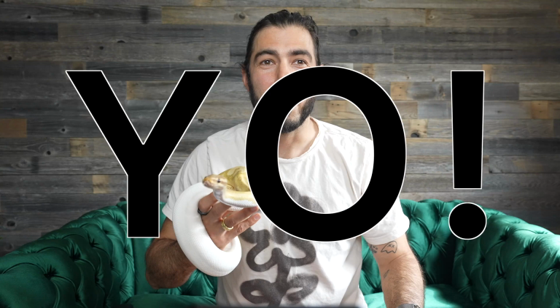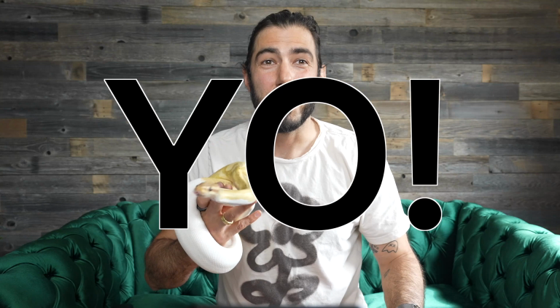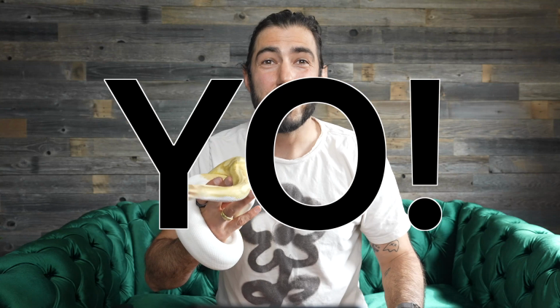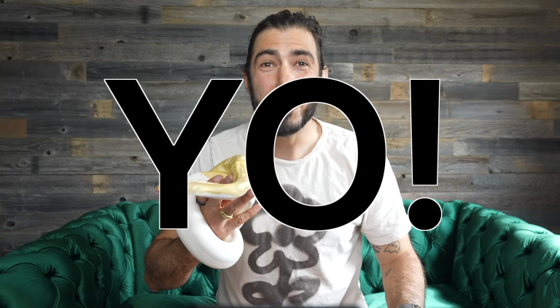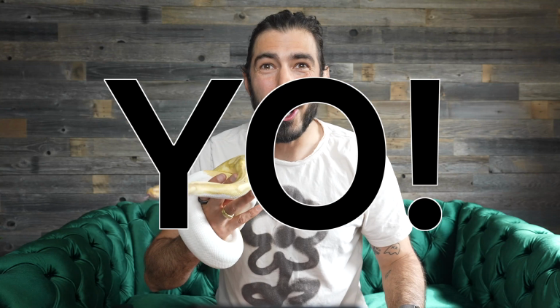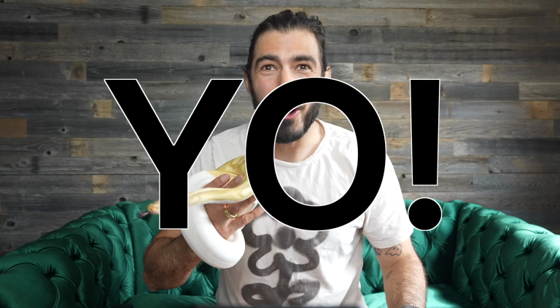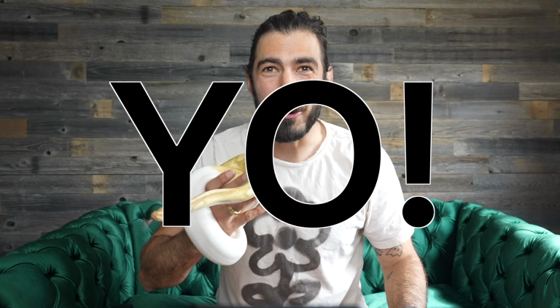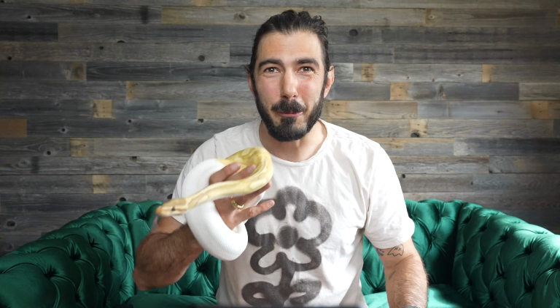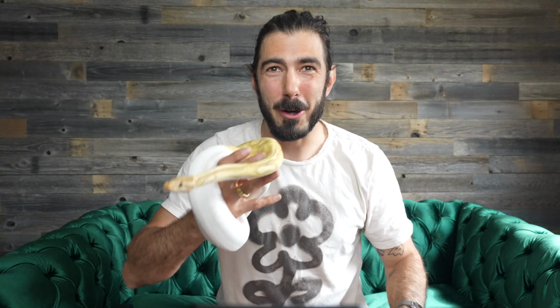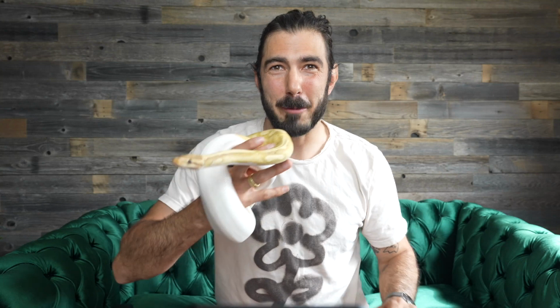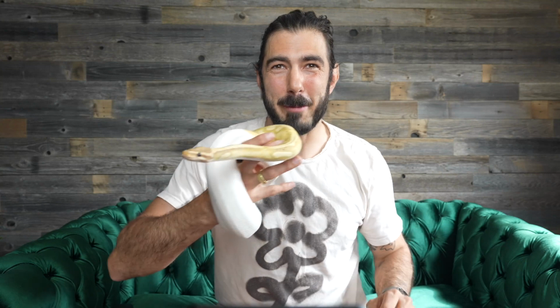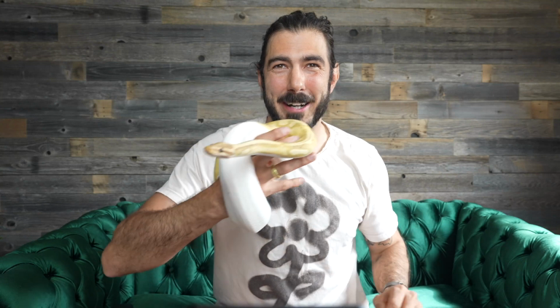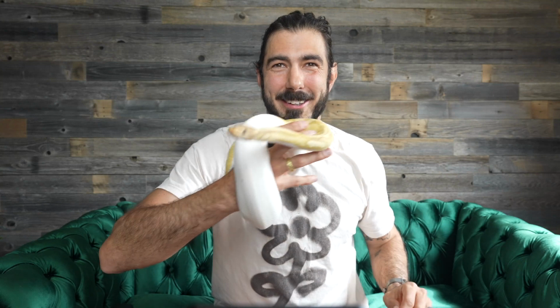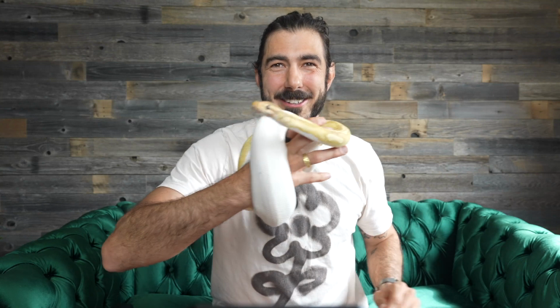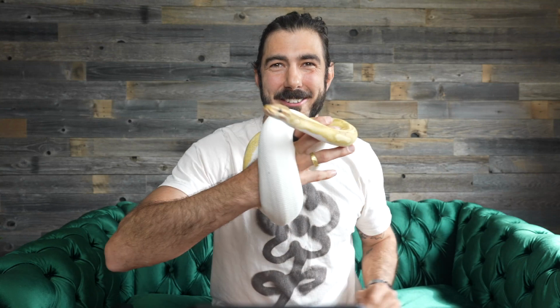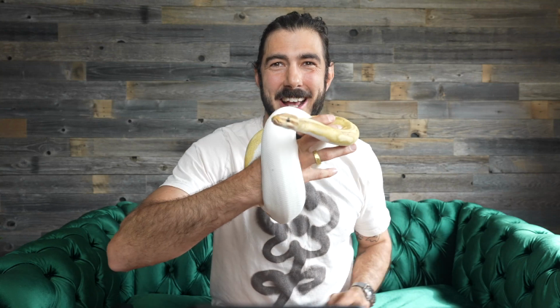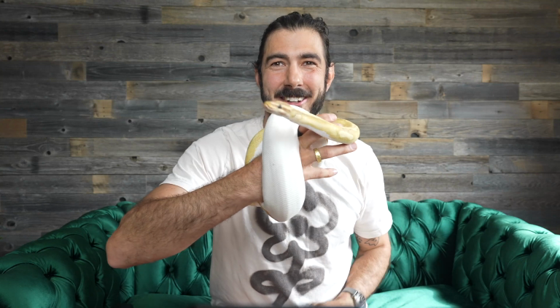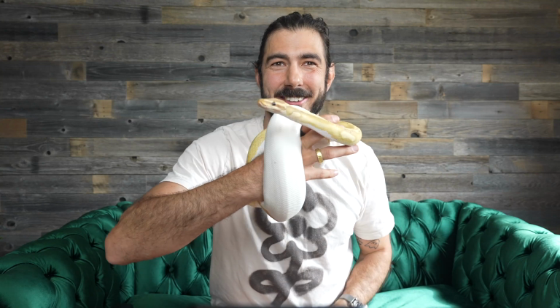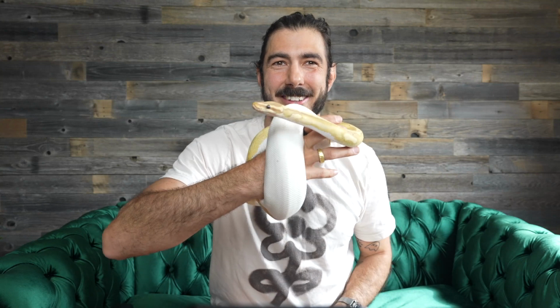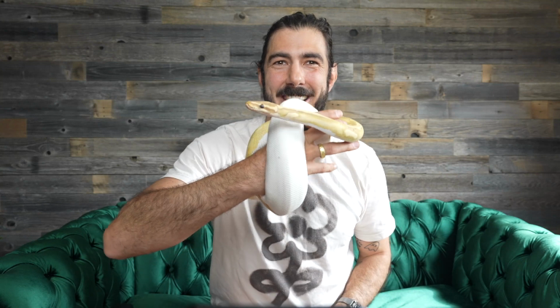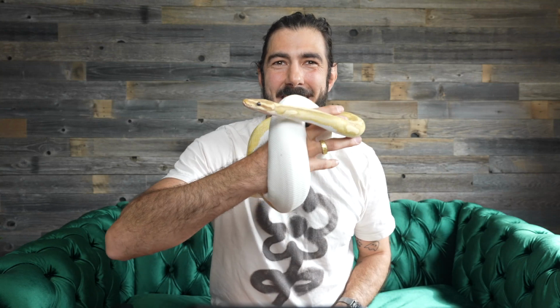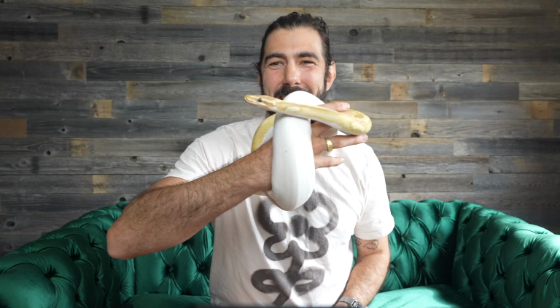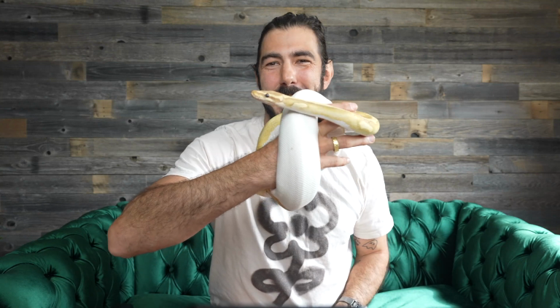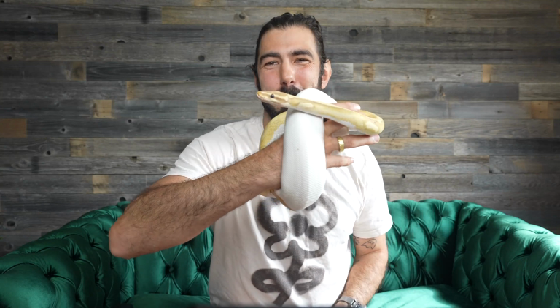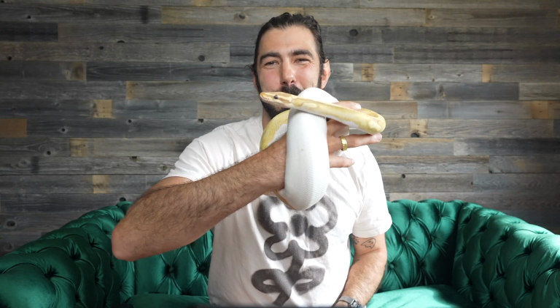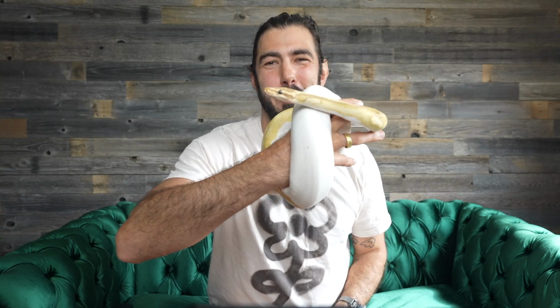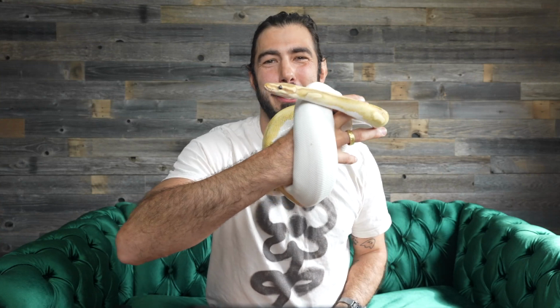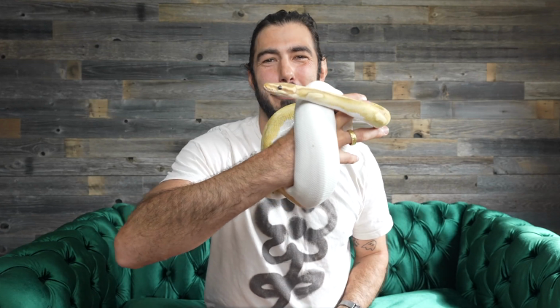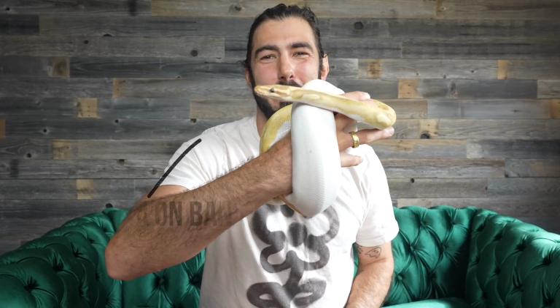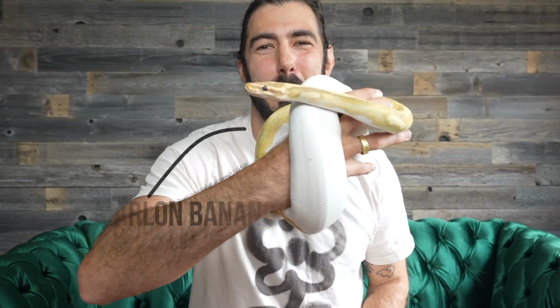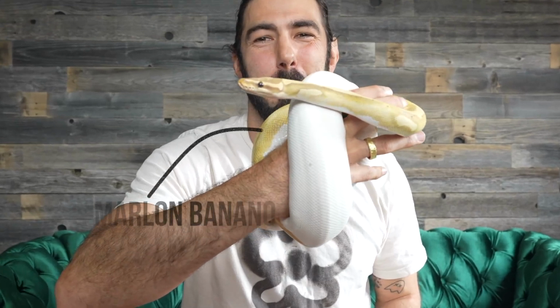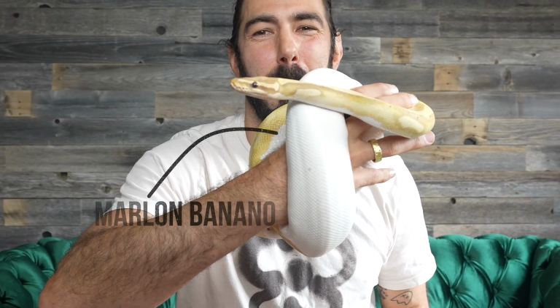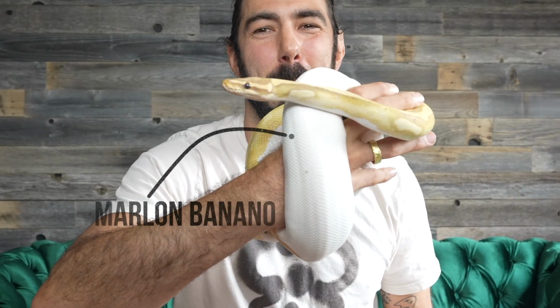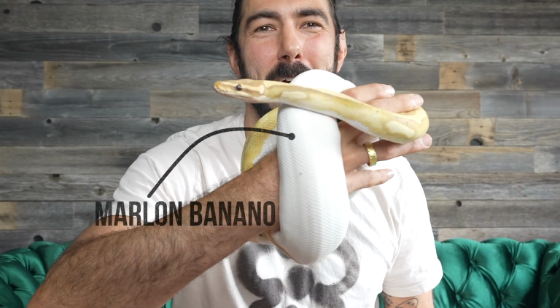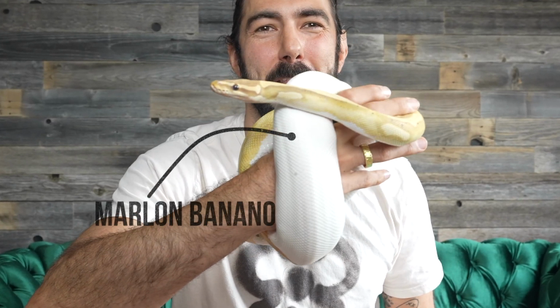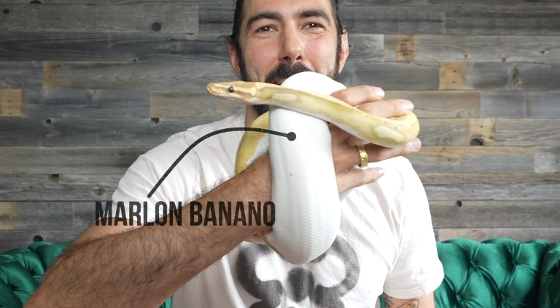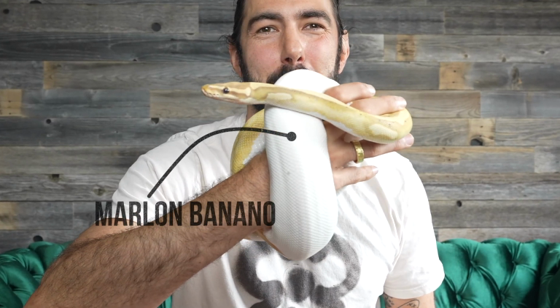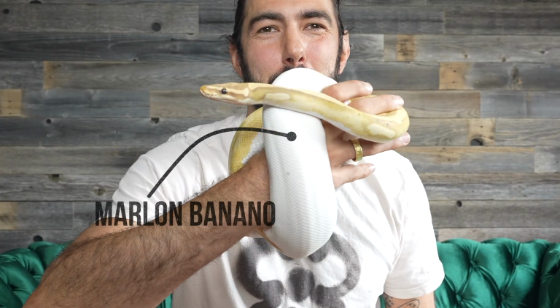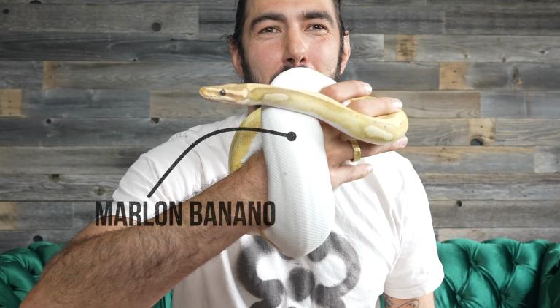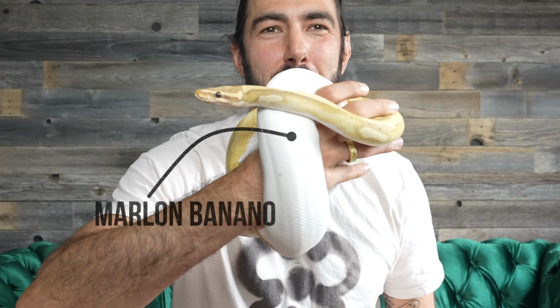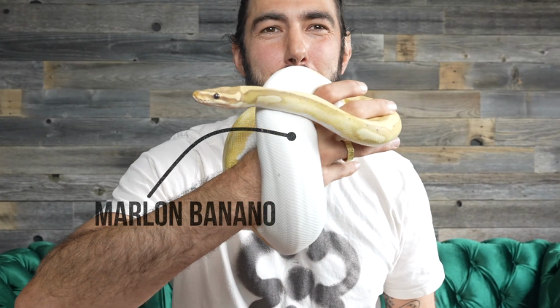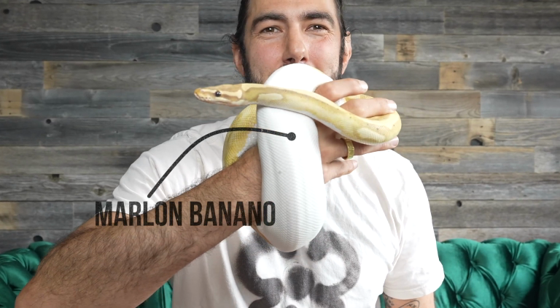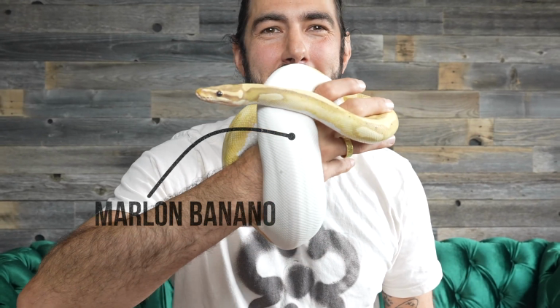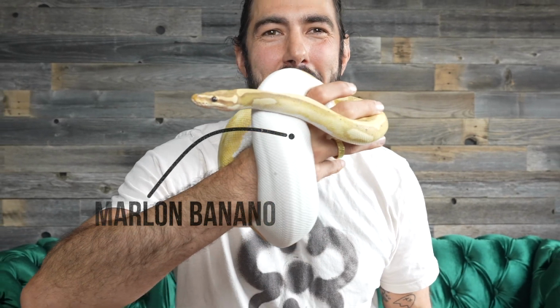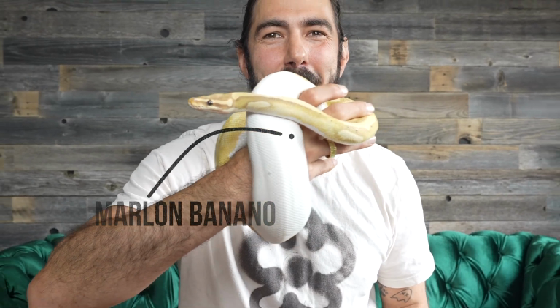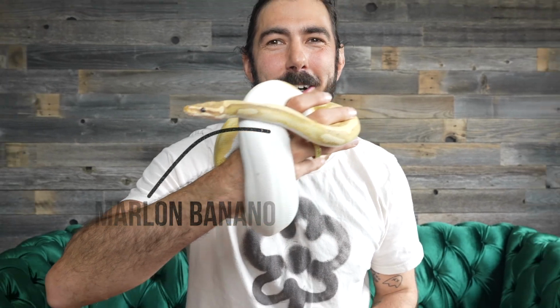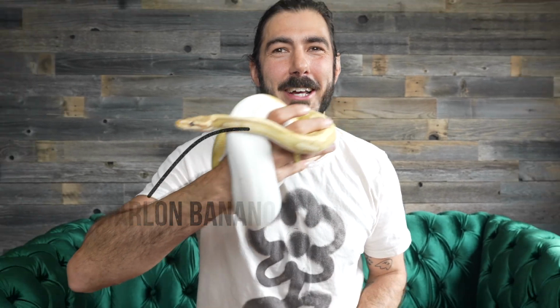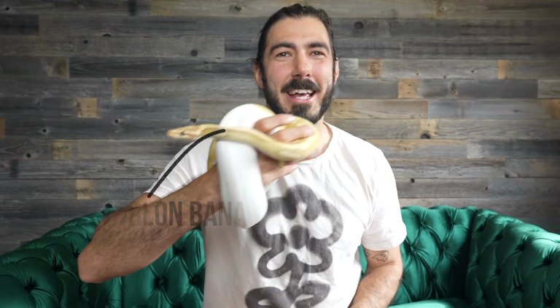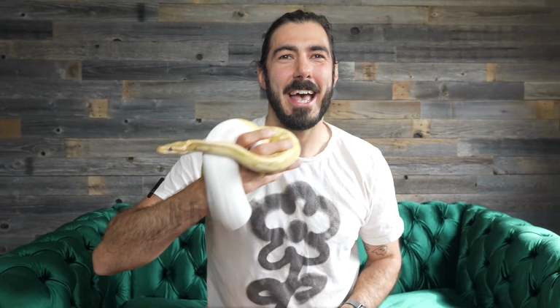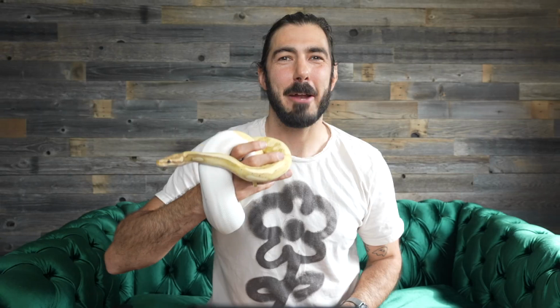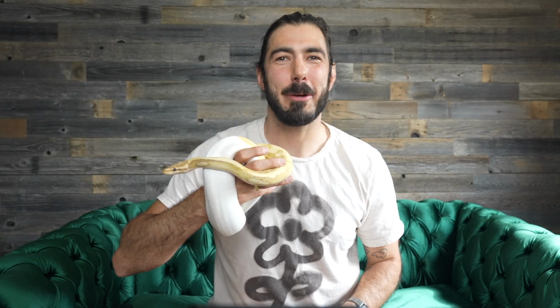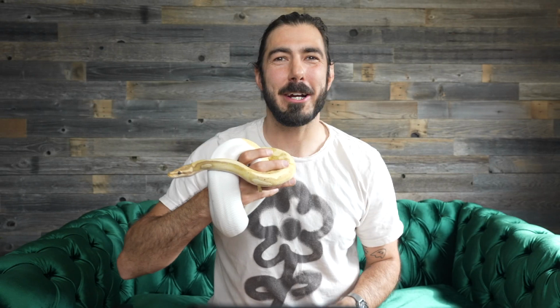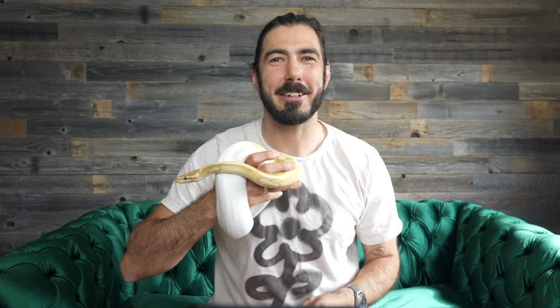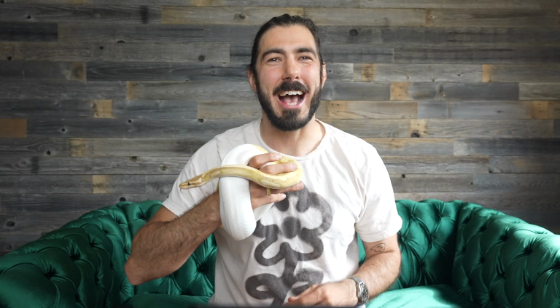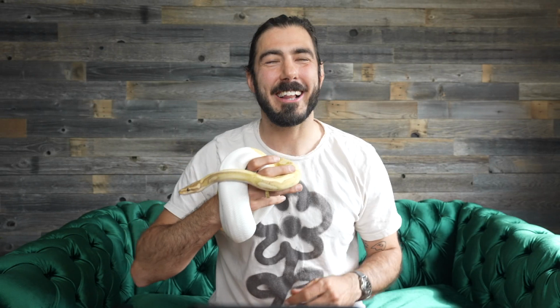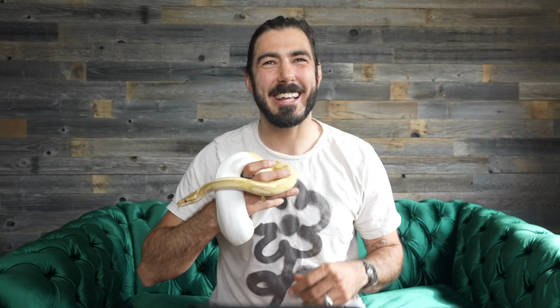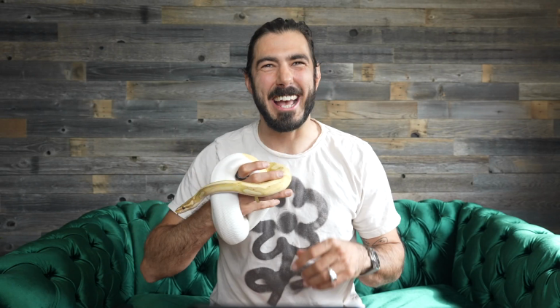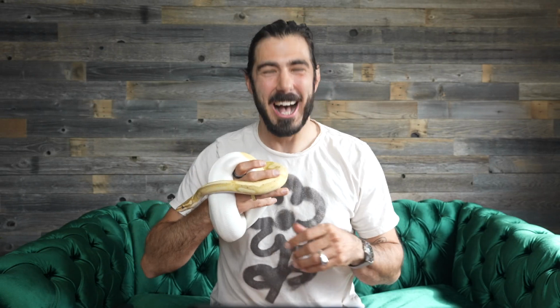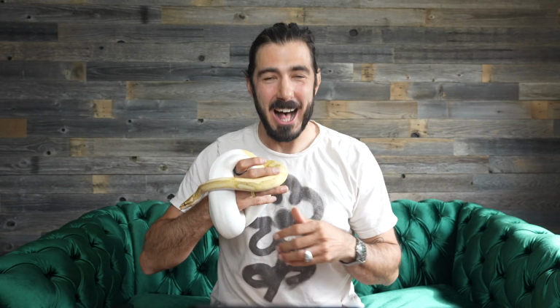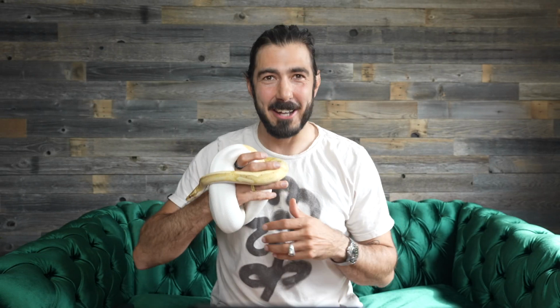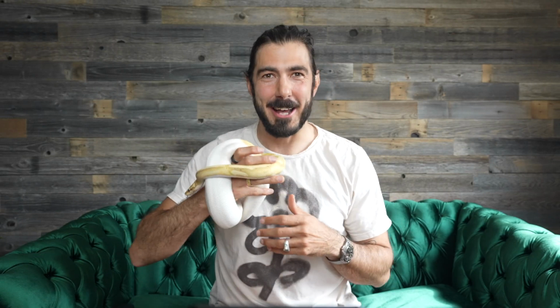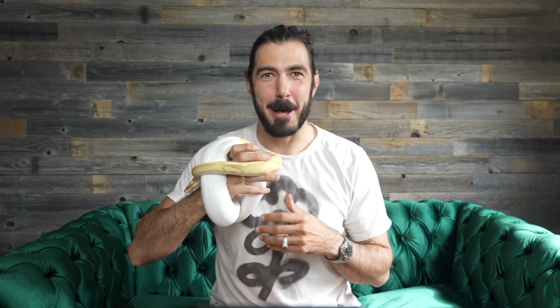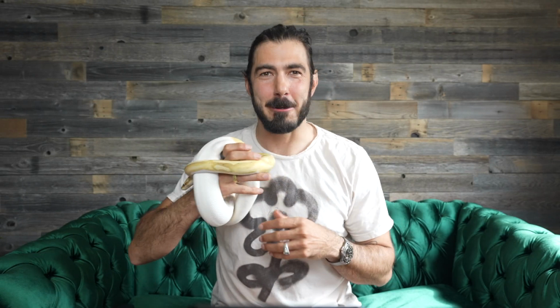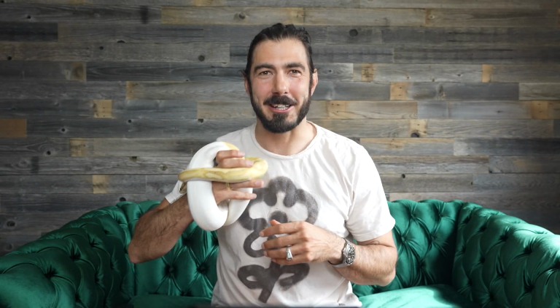Yo, and welcome back to the channel. Today, I am joined with our ball python, Marlon Bonanno, and we are tackling a hot topic.